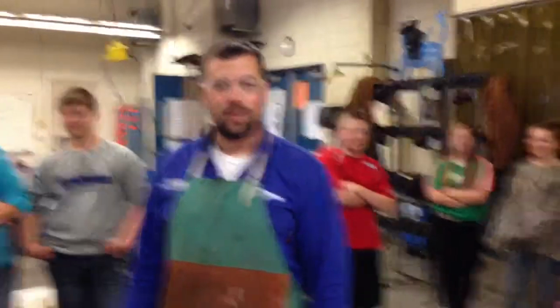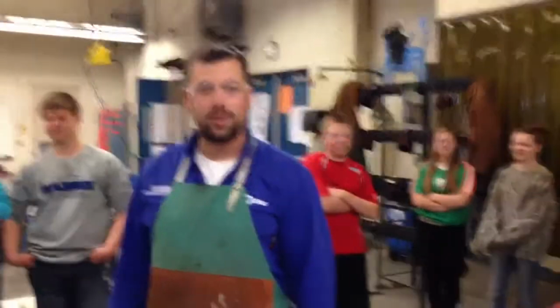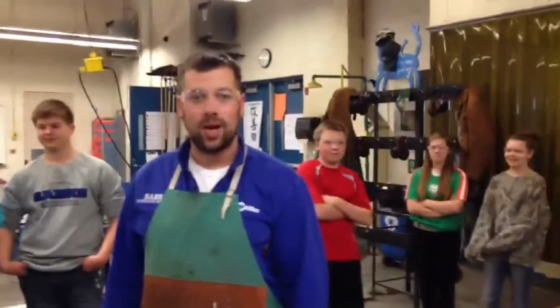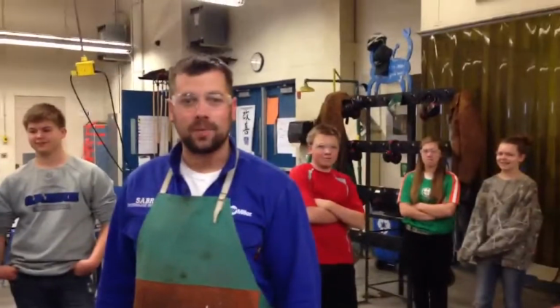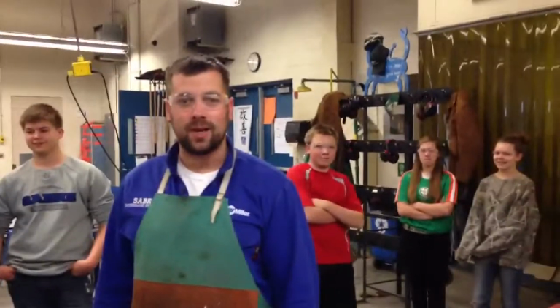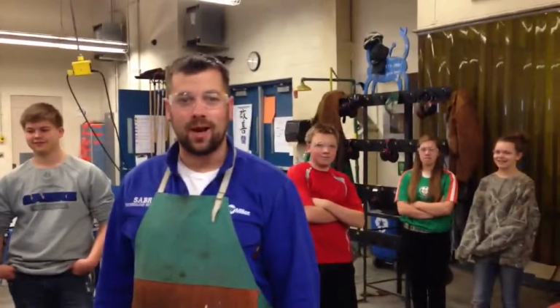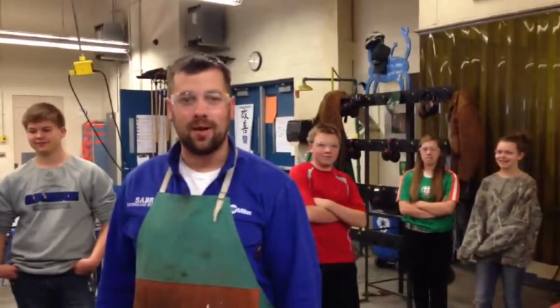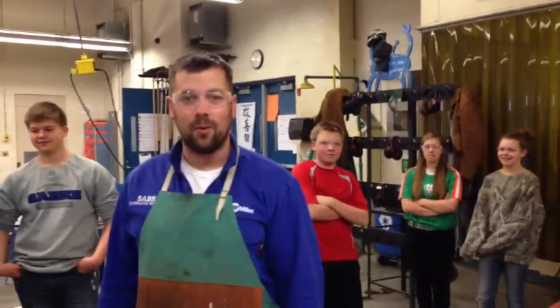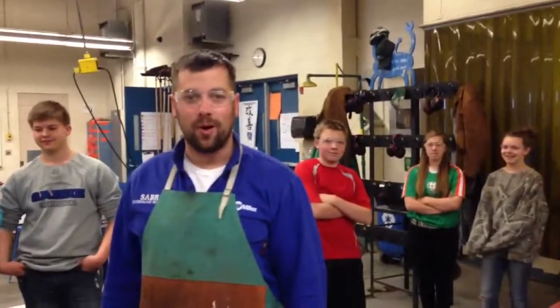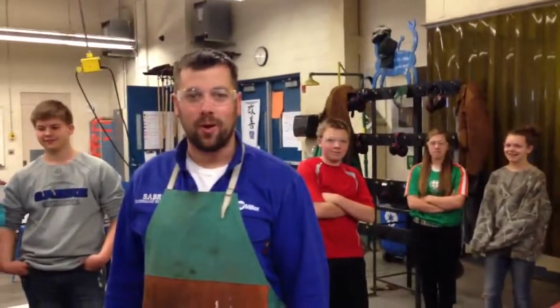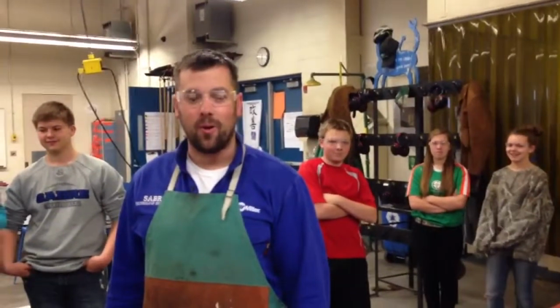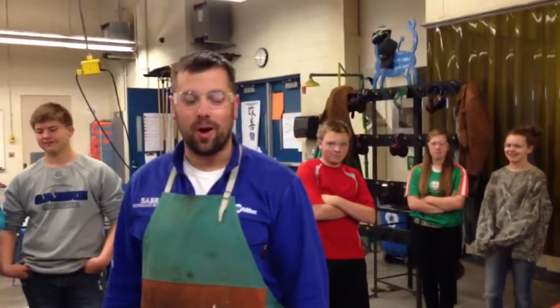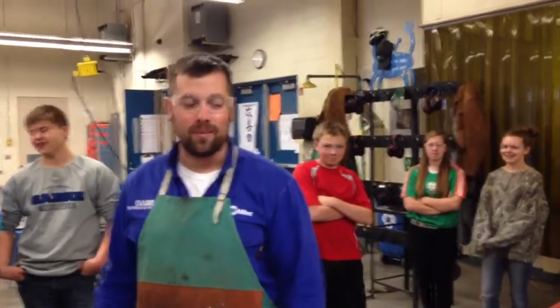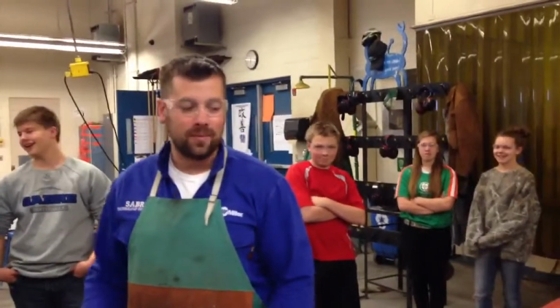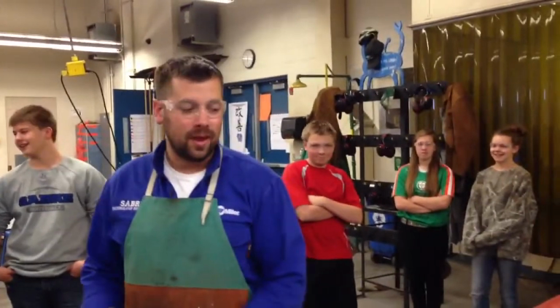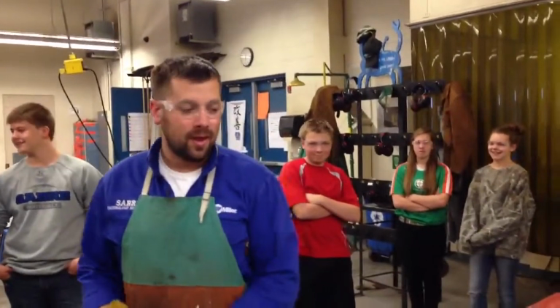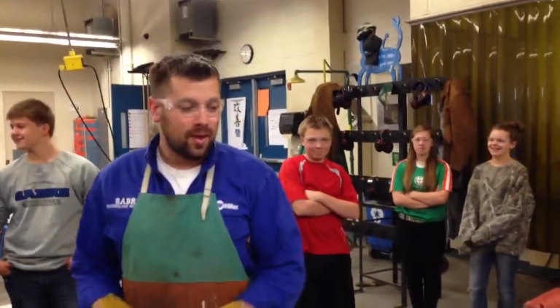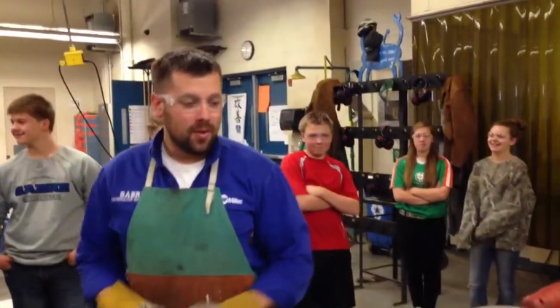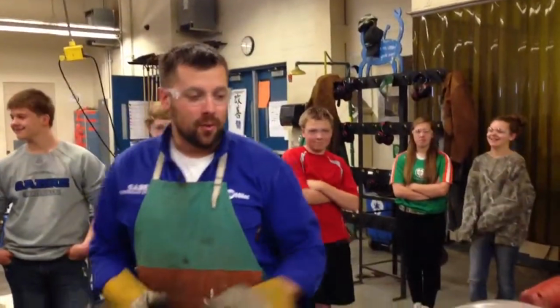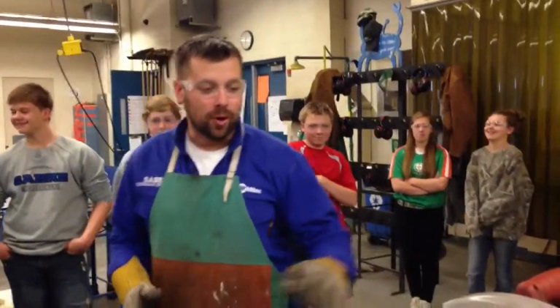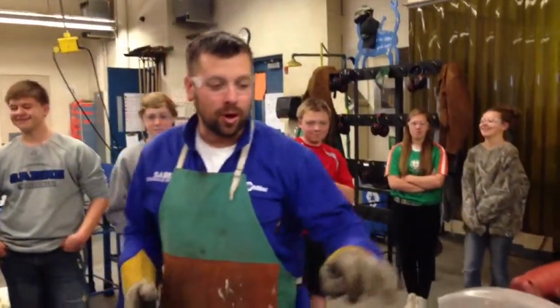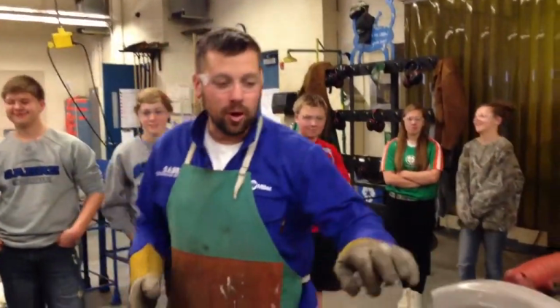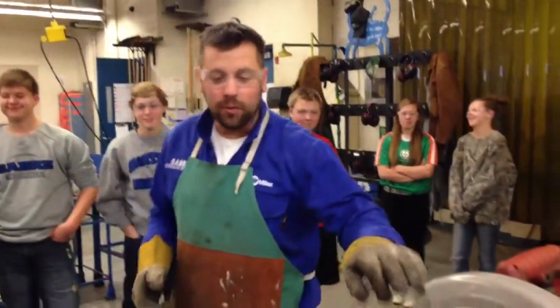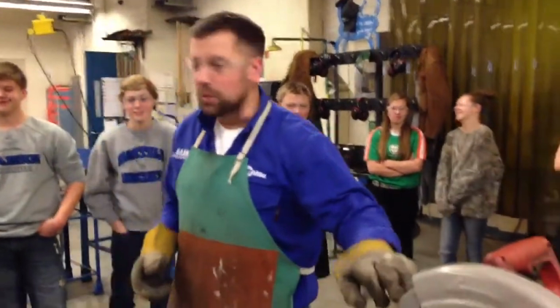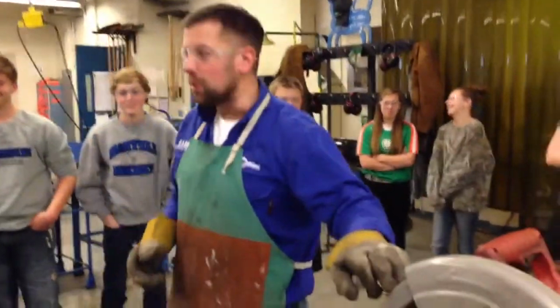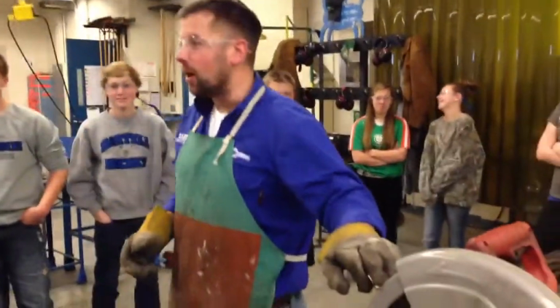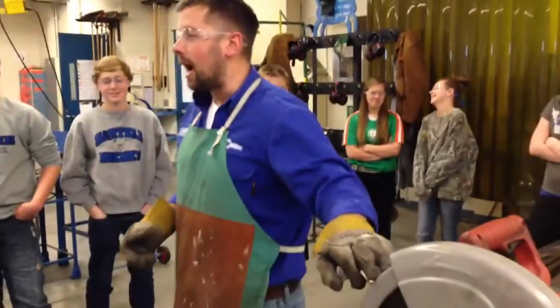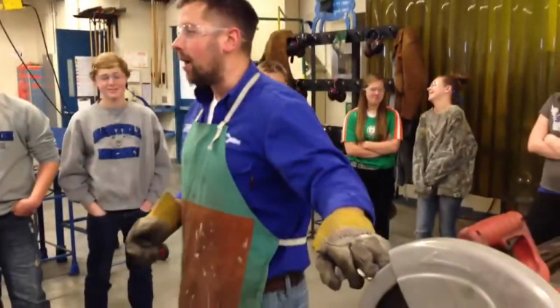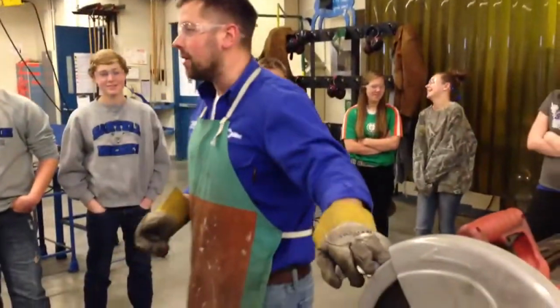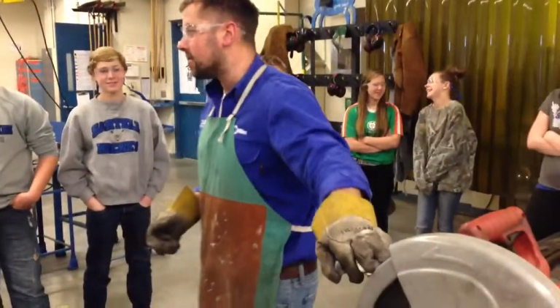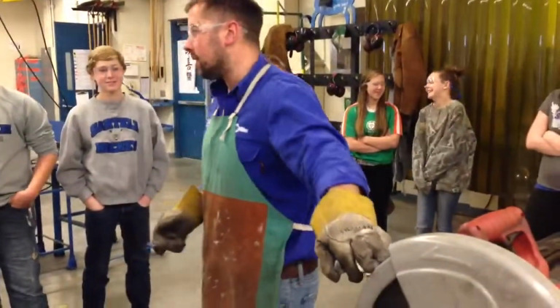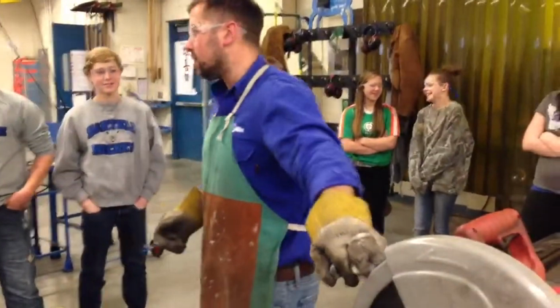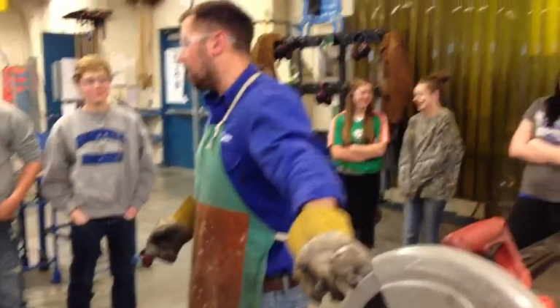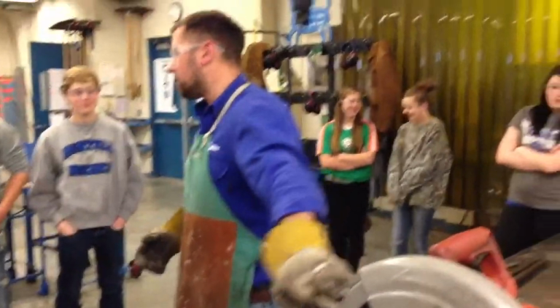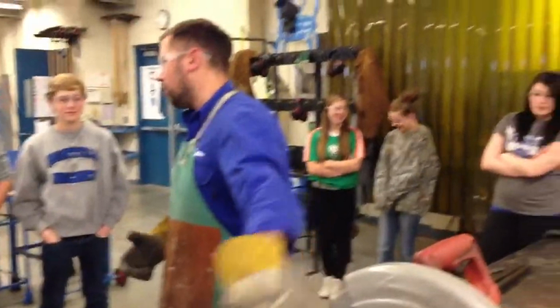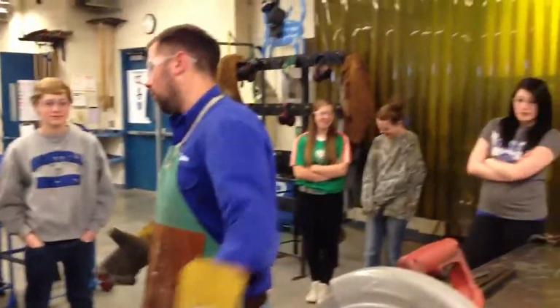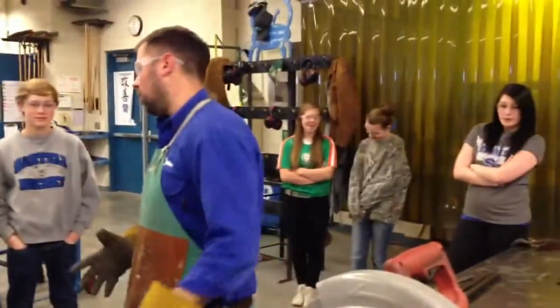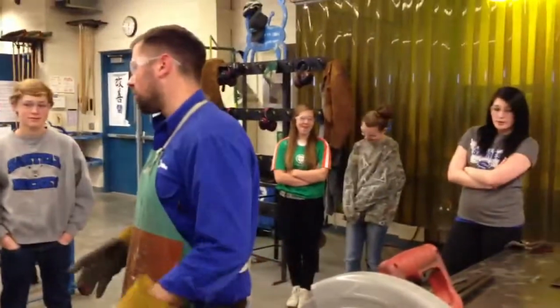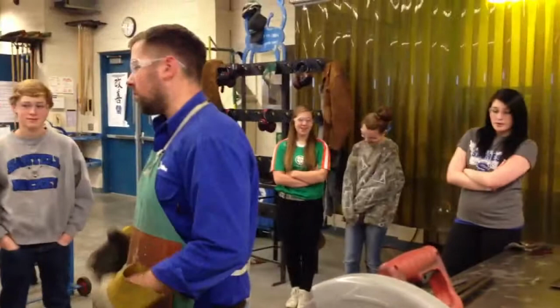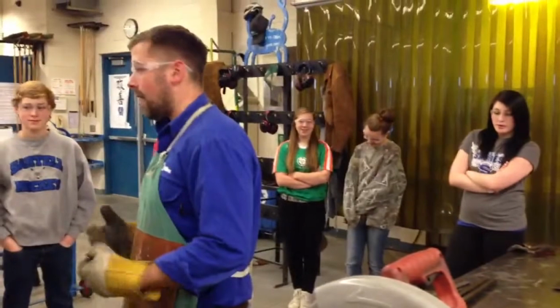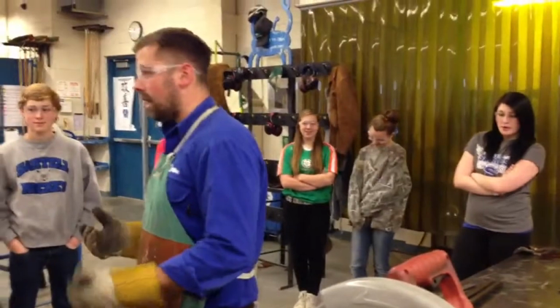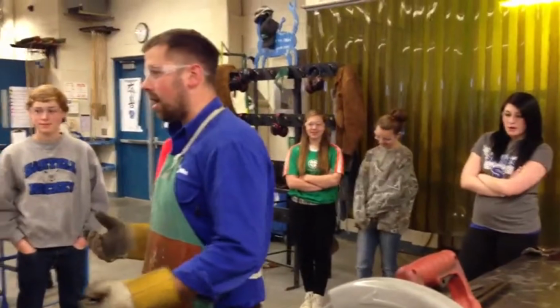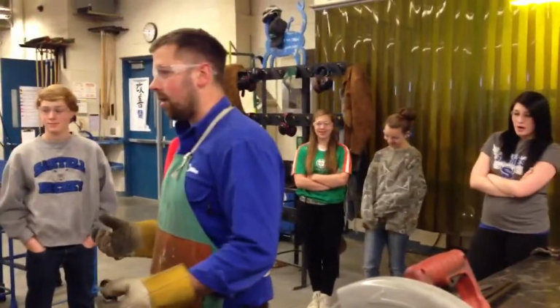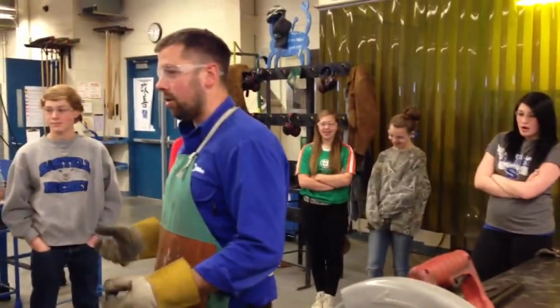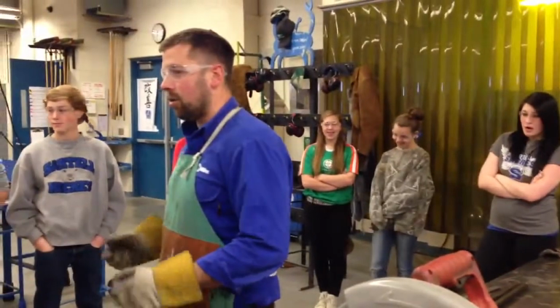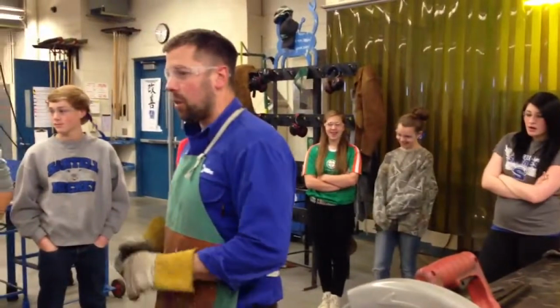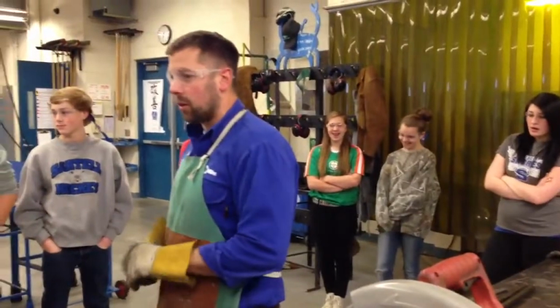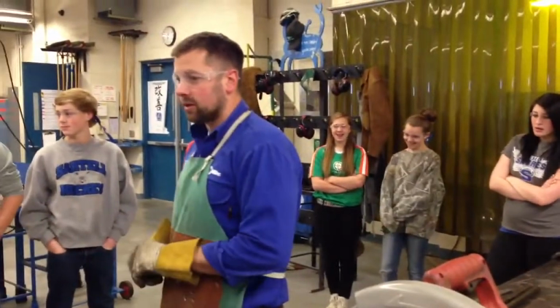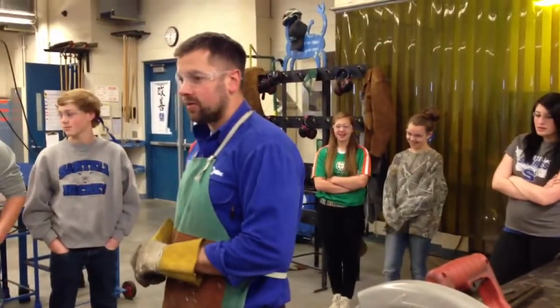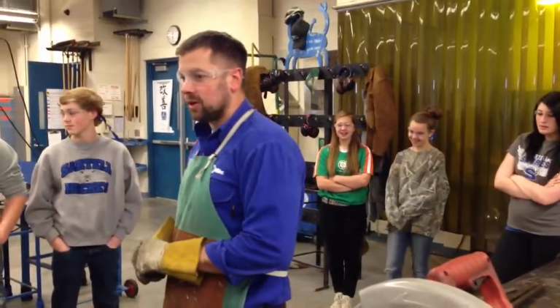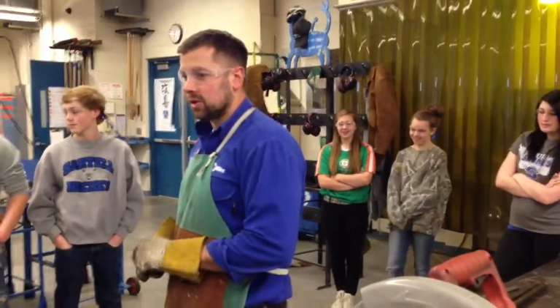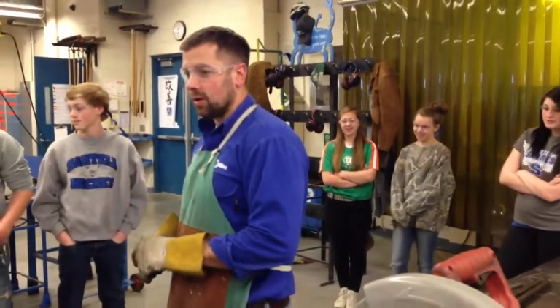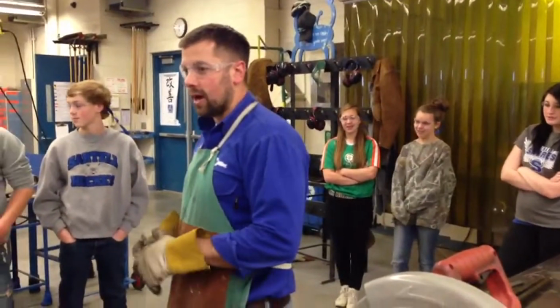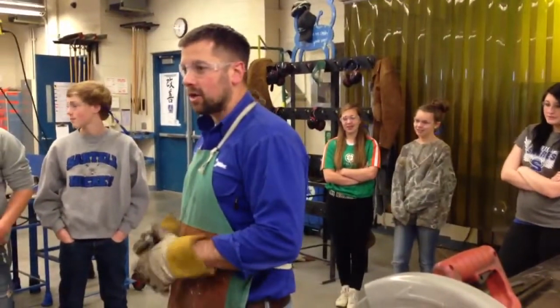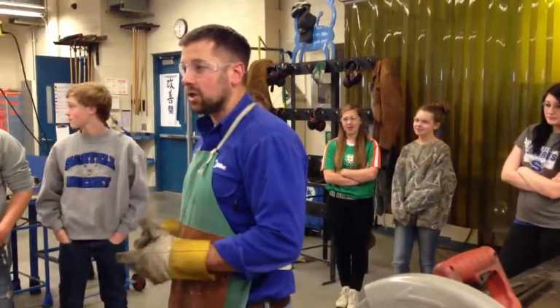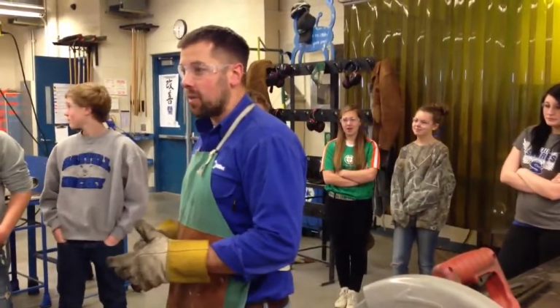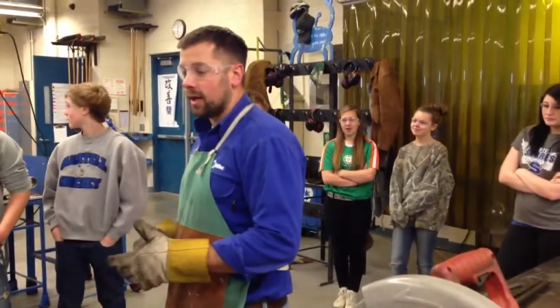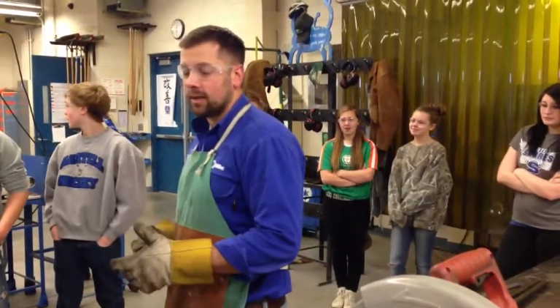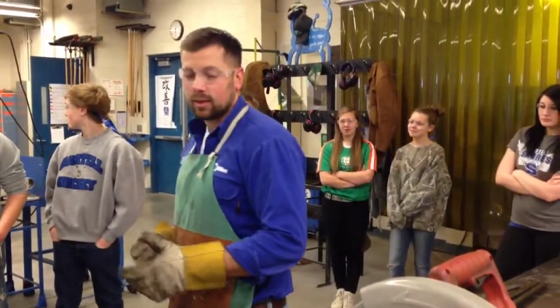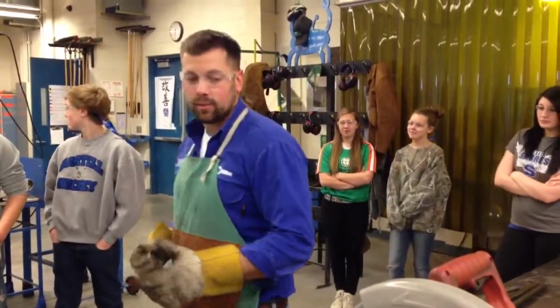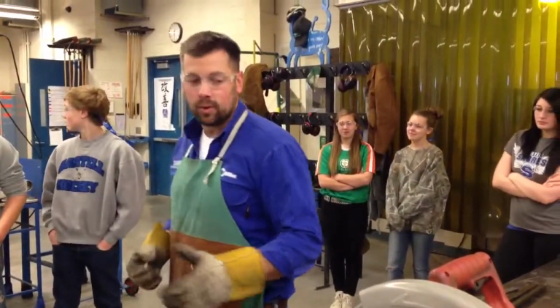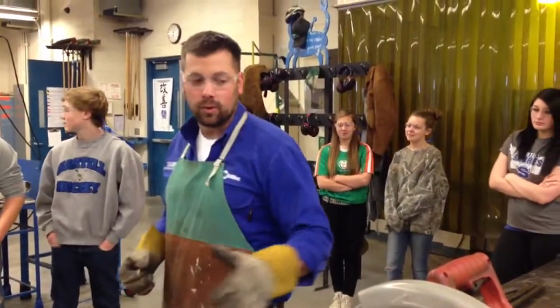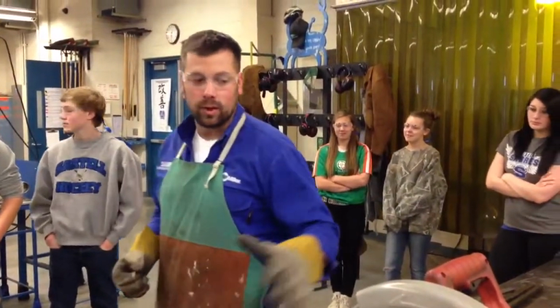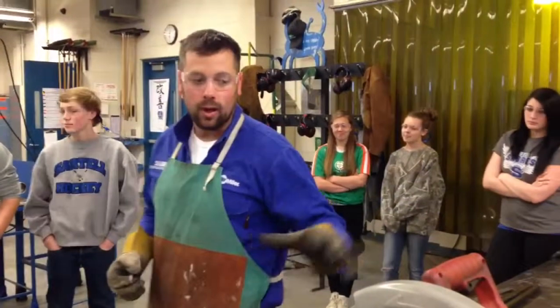Chop Saw 101. We're going to go through how this thing cuts, and we'll also add on a little bonus feature of actually making something with it.